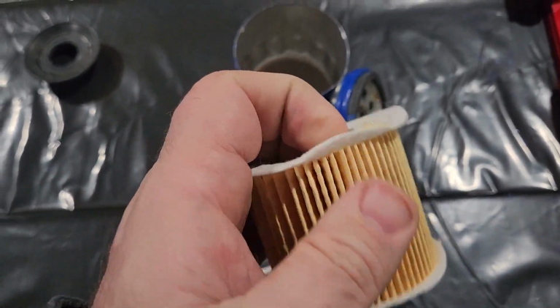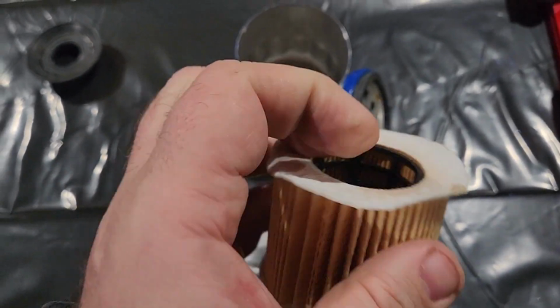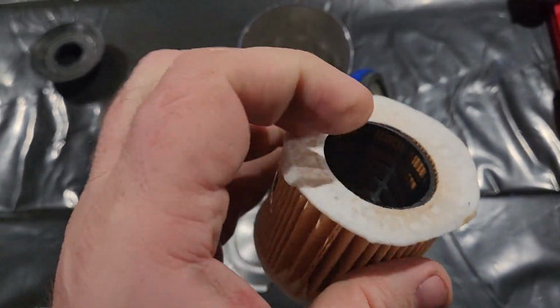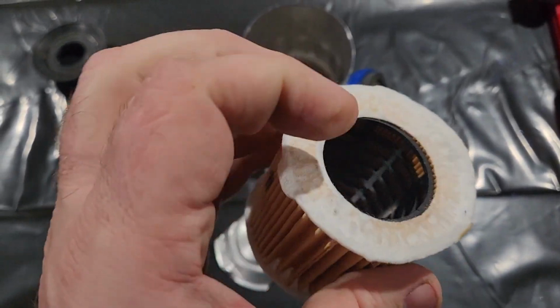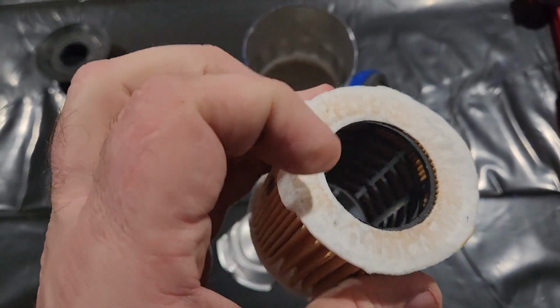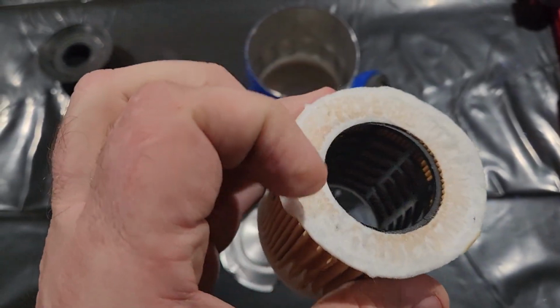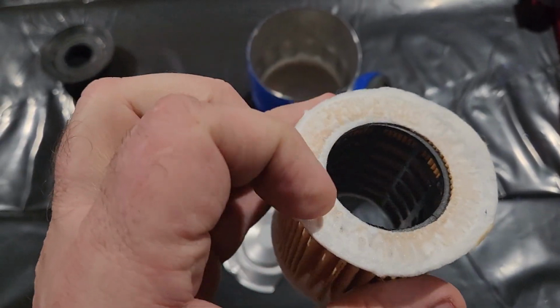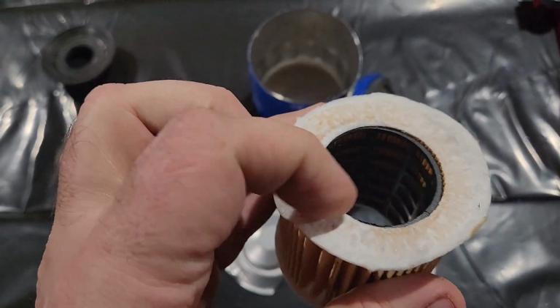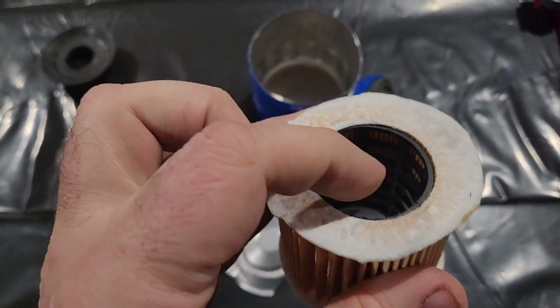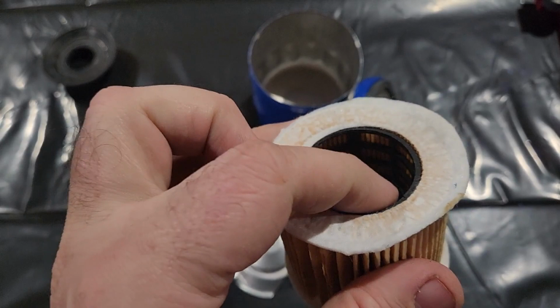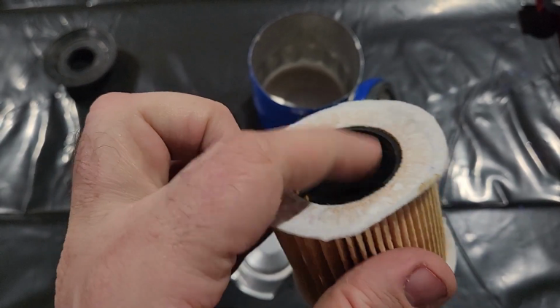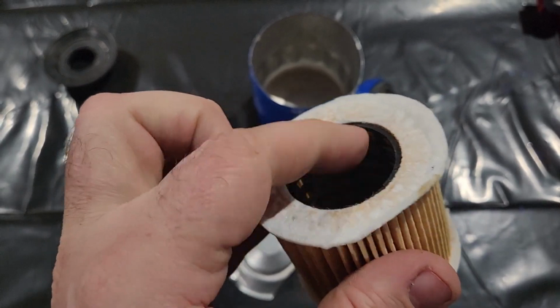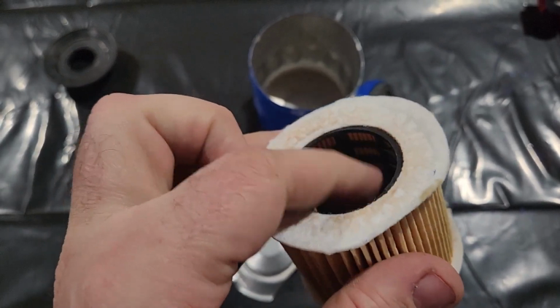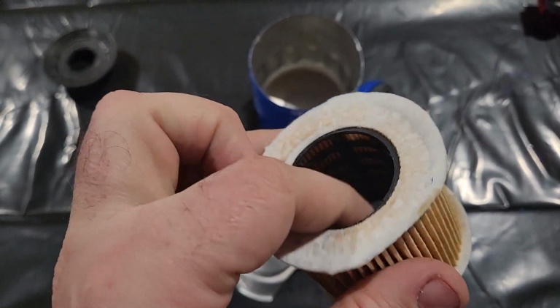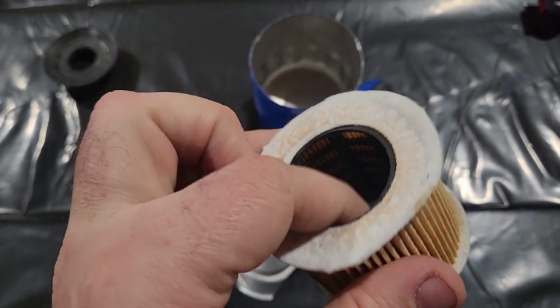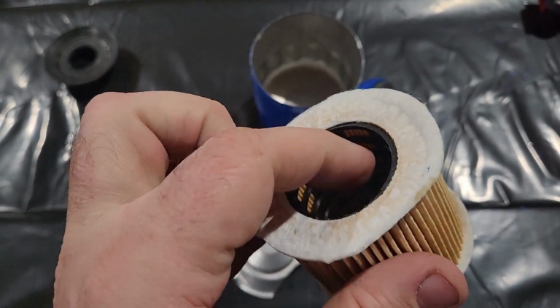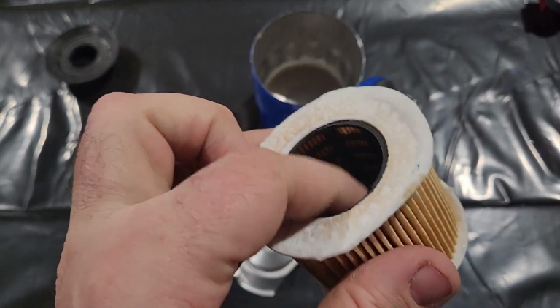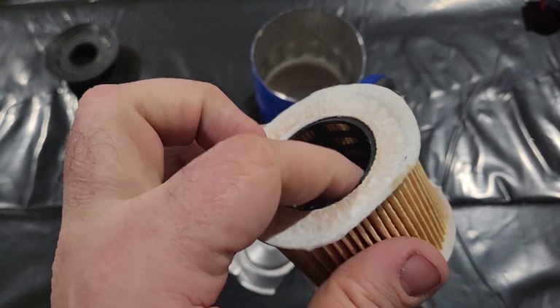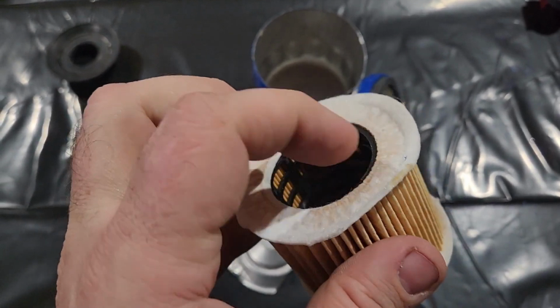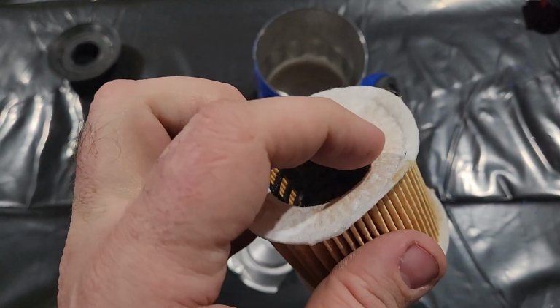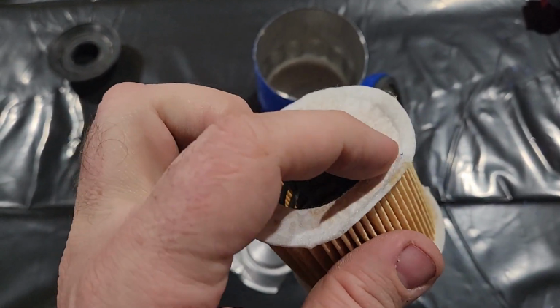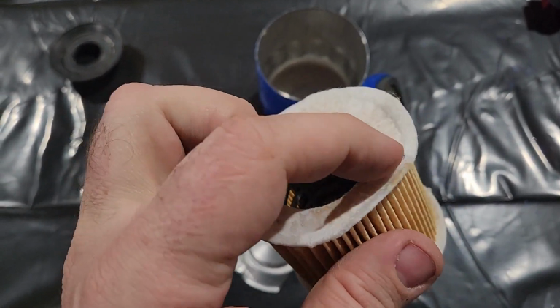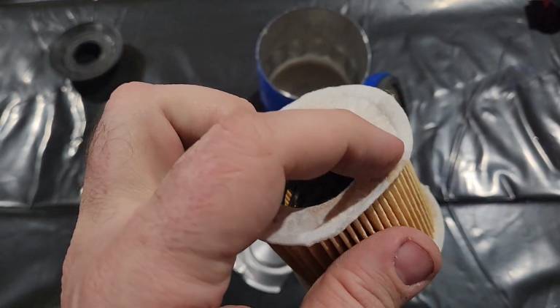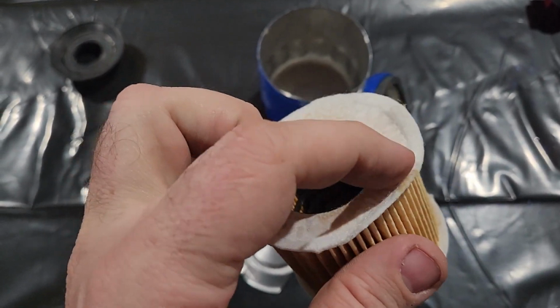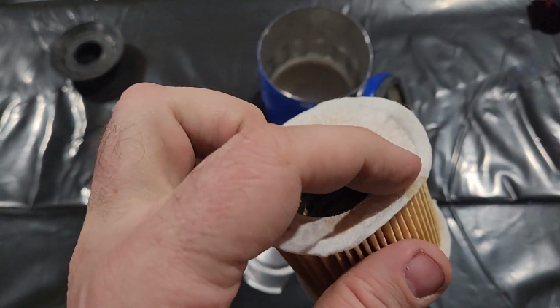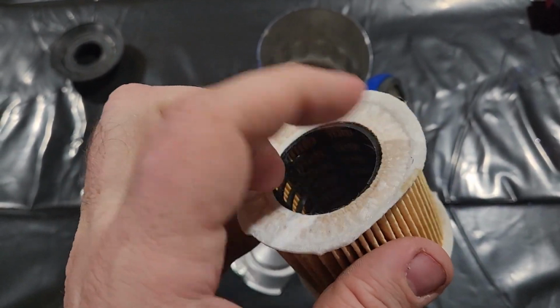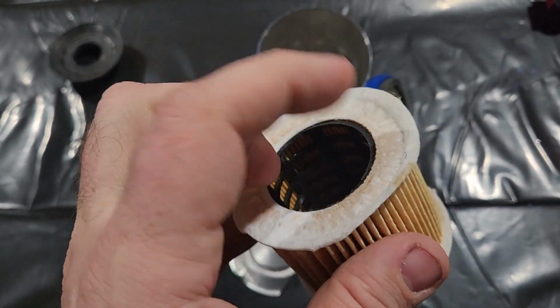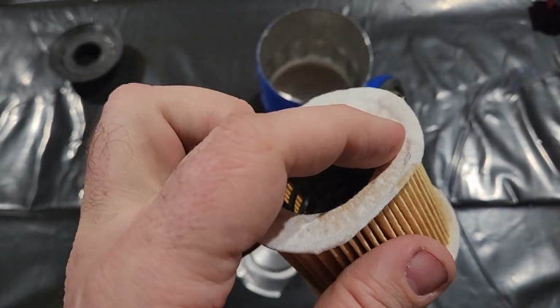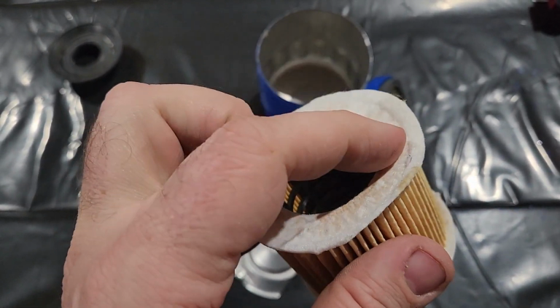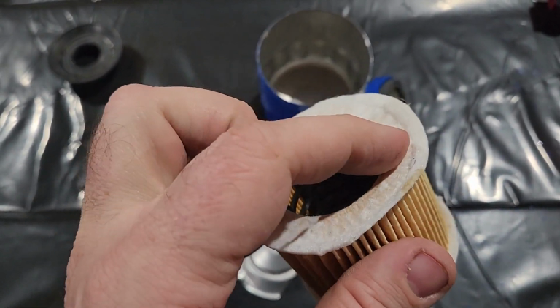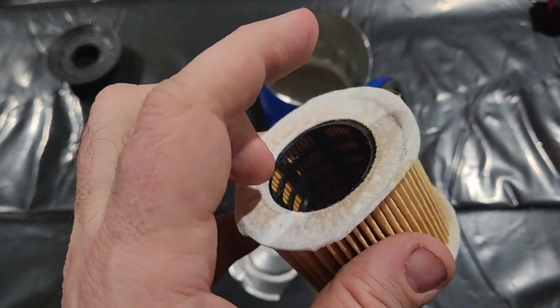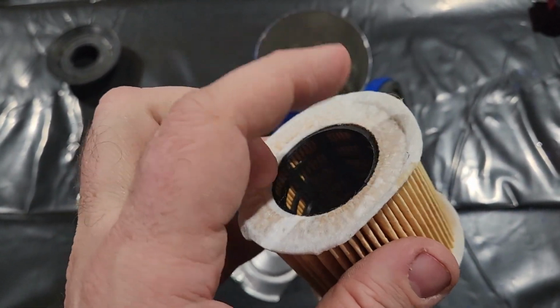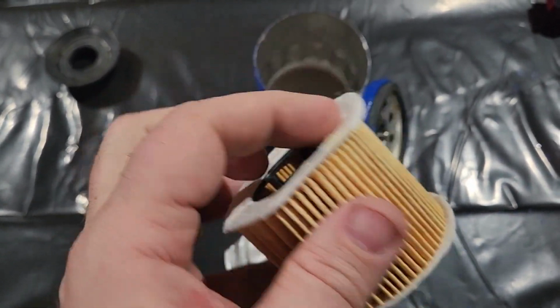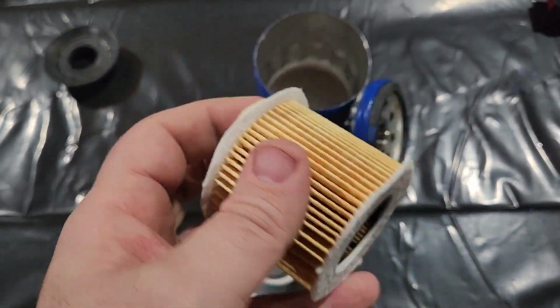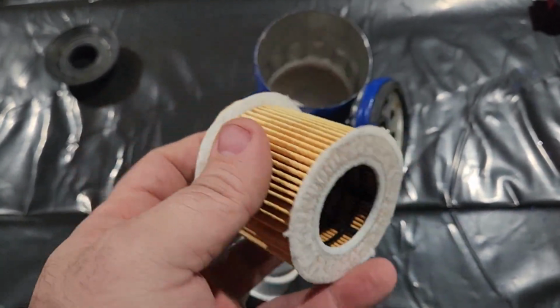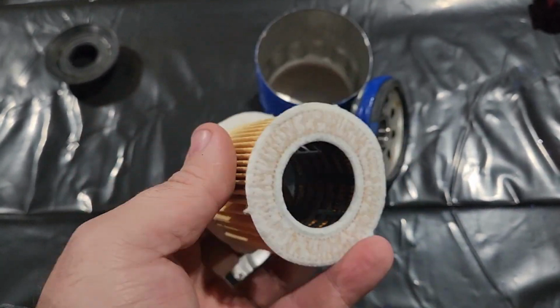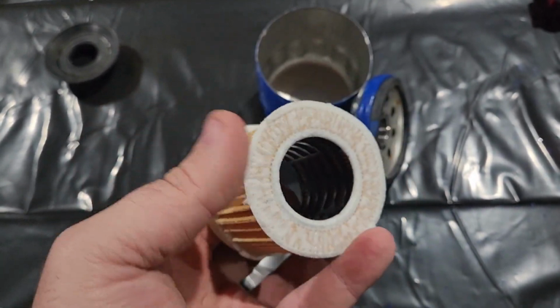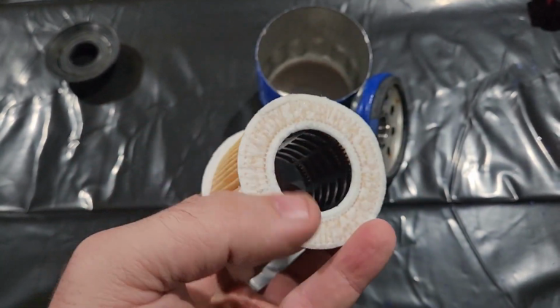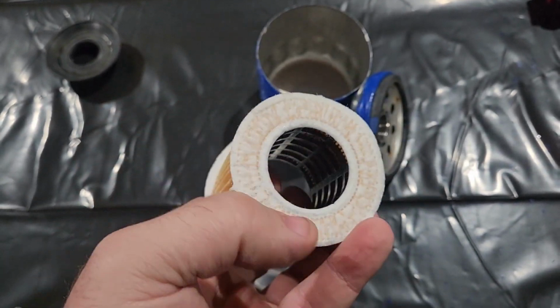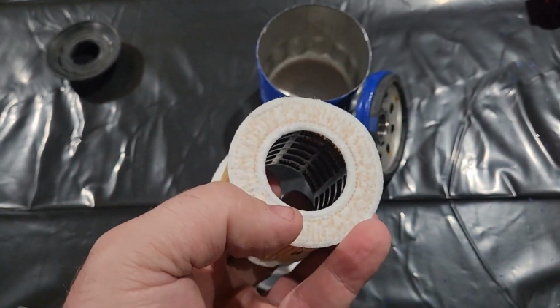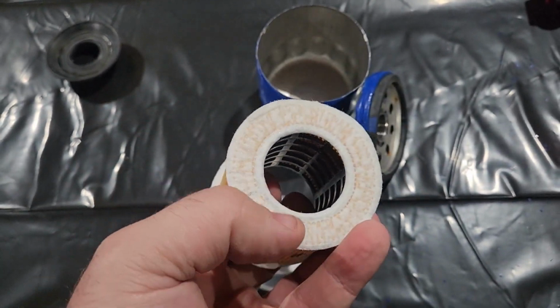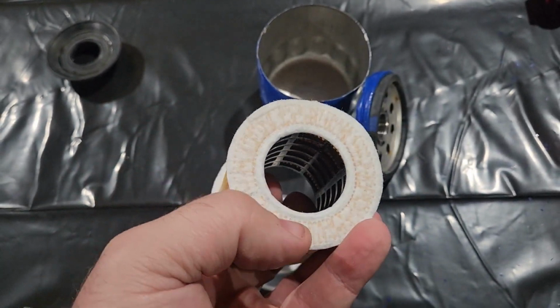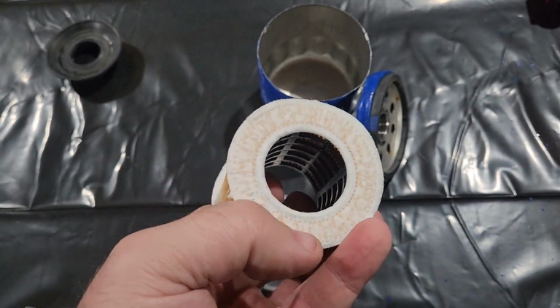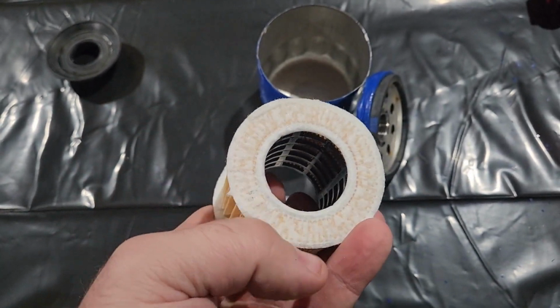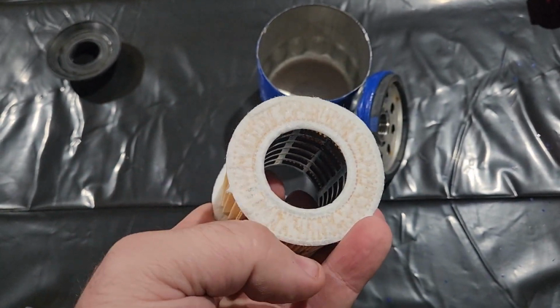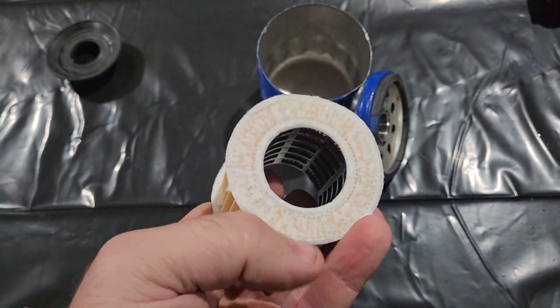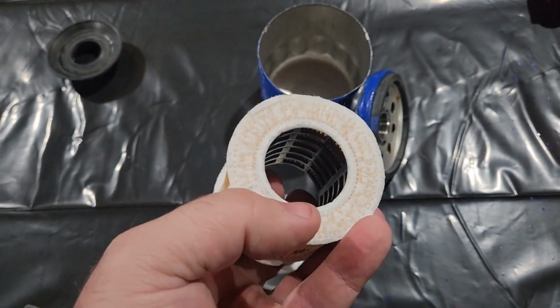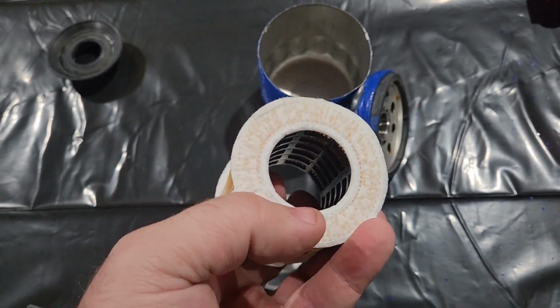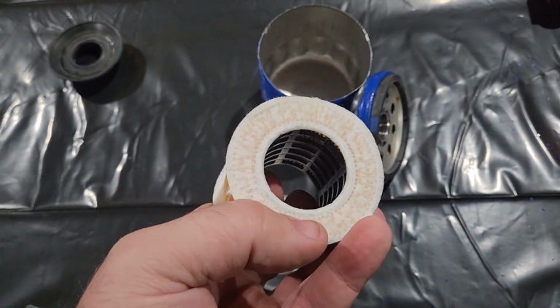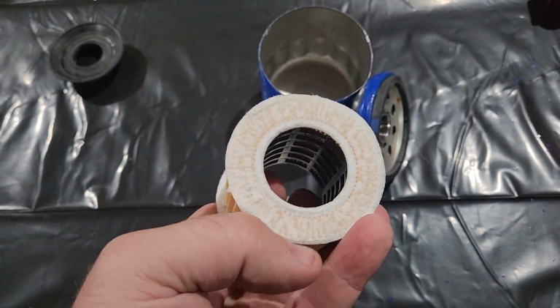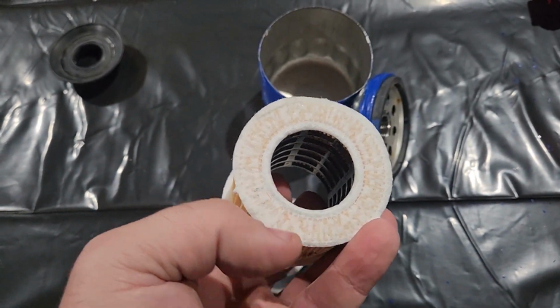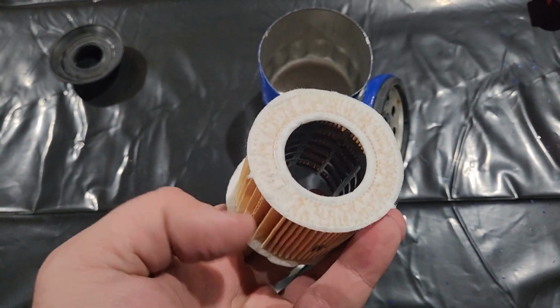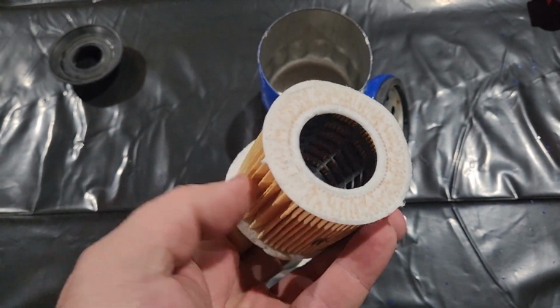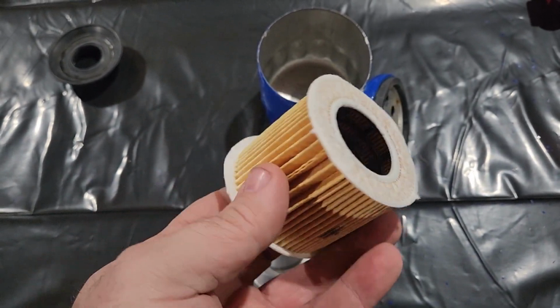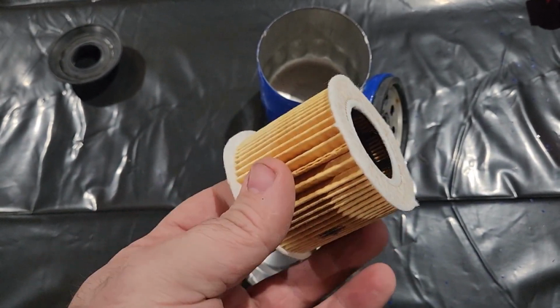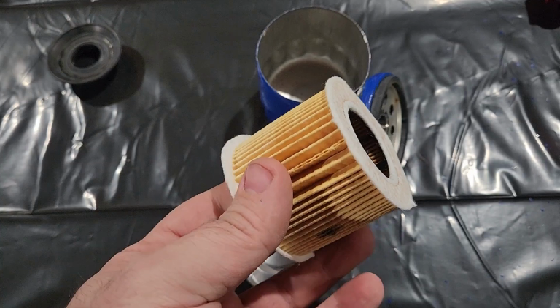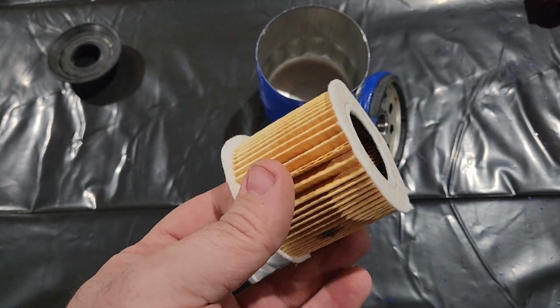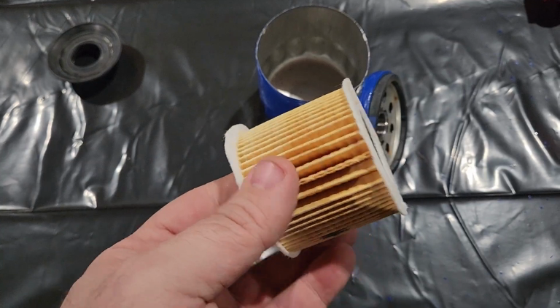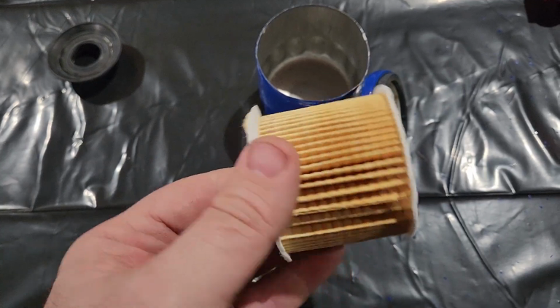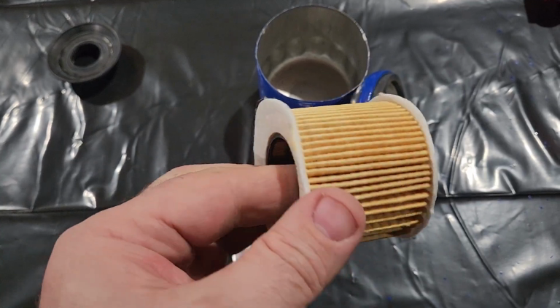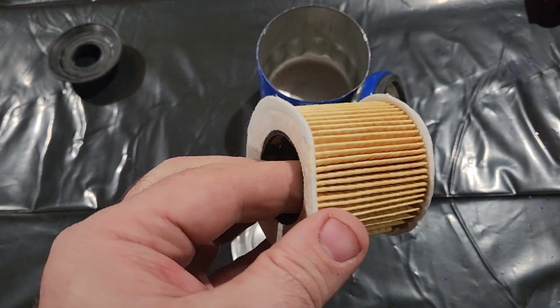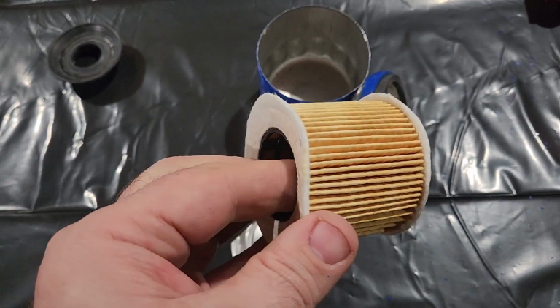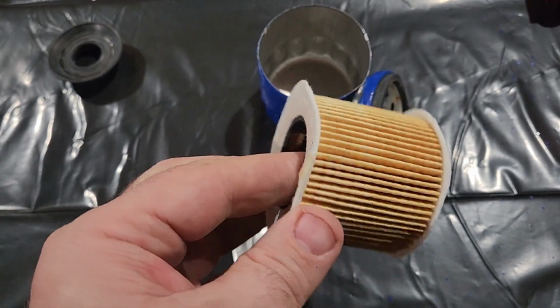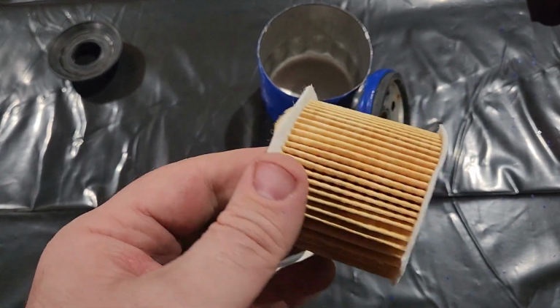I wonder if when this material gets plugged up, they'll just blow through here on the ends — and that'll be your bypass. Don't know.